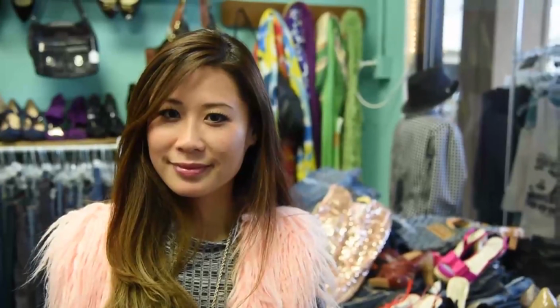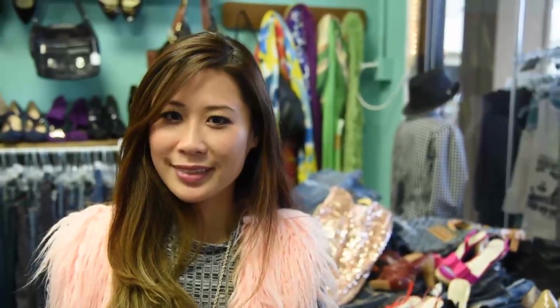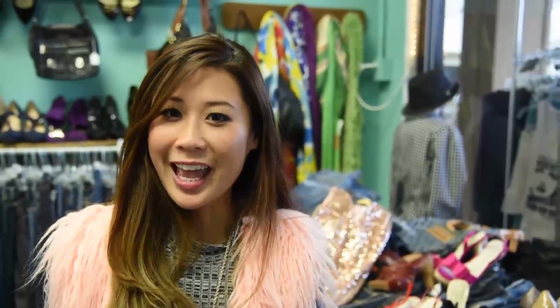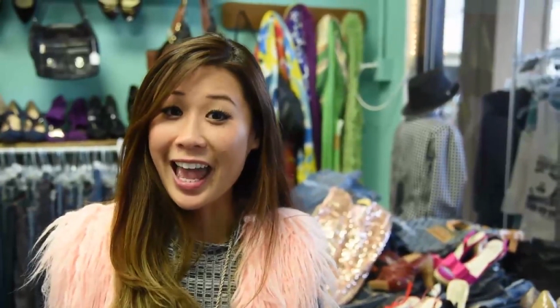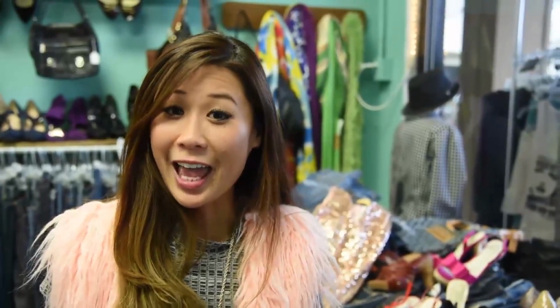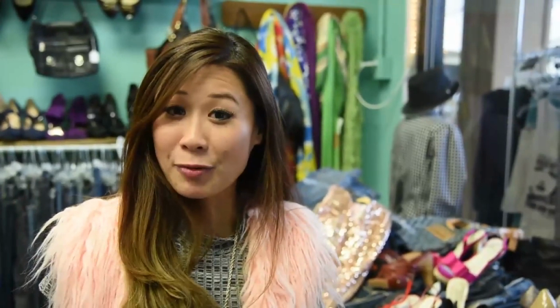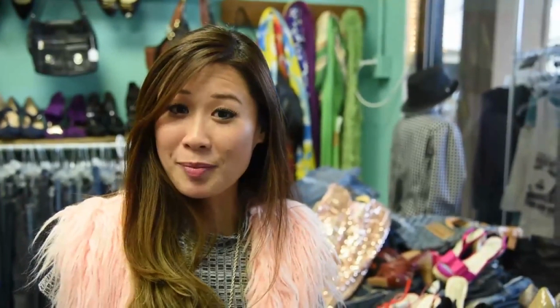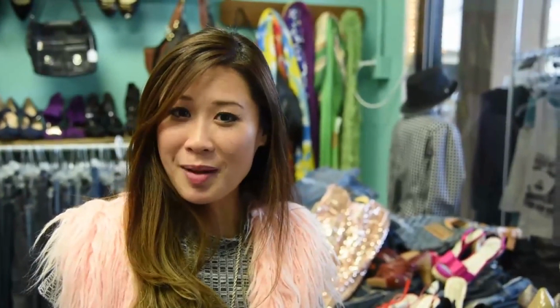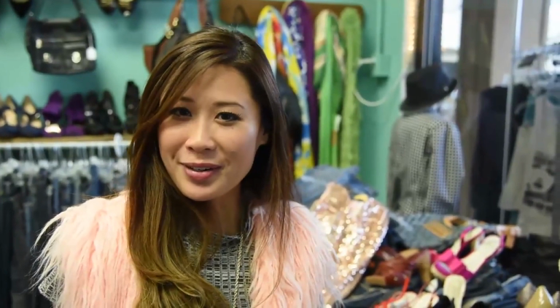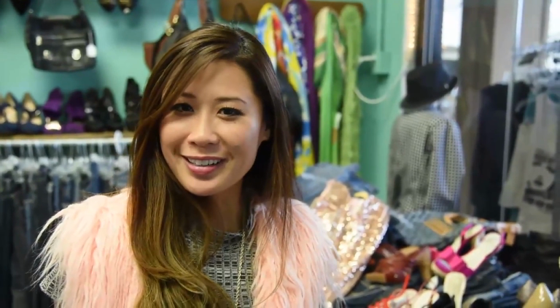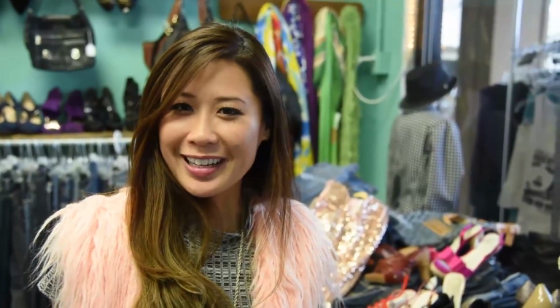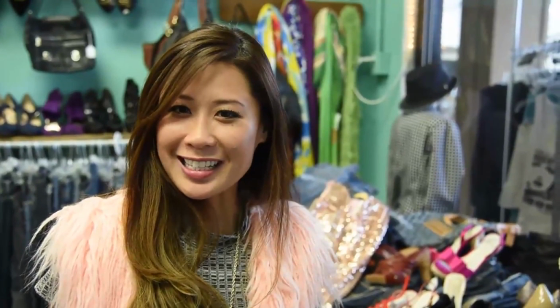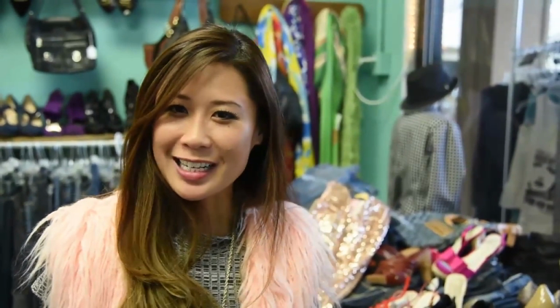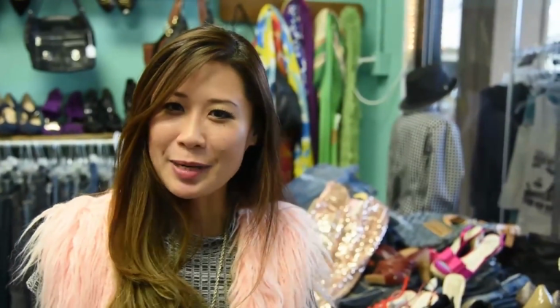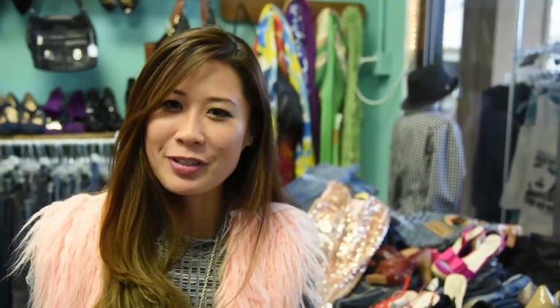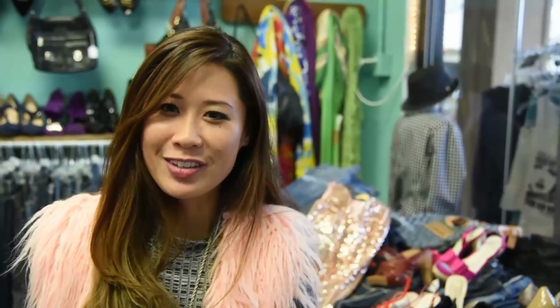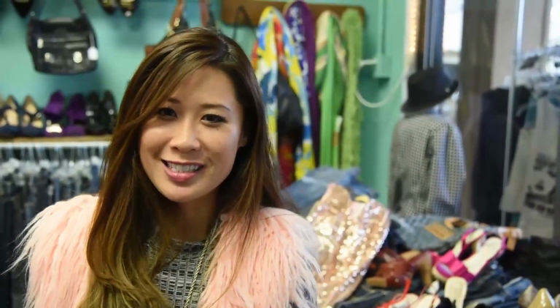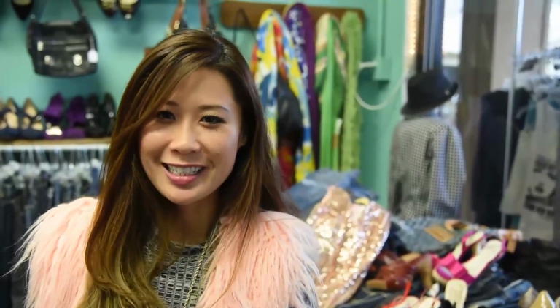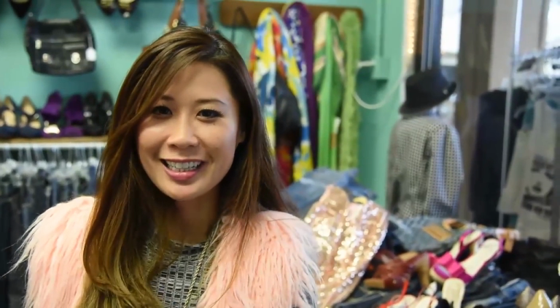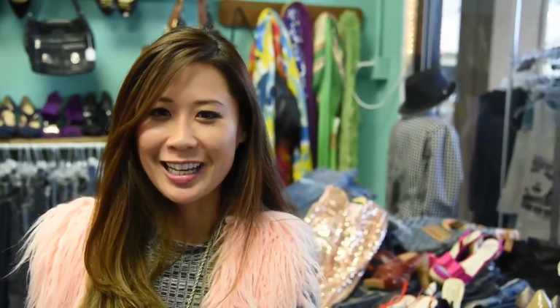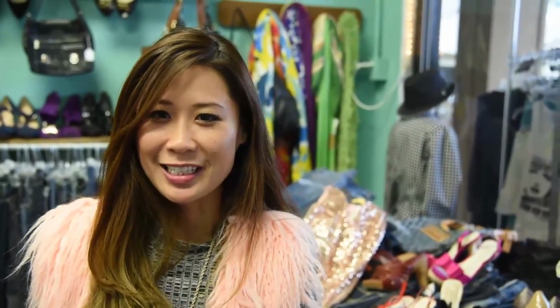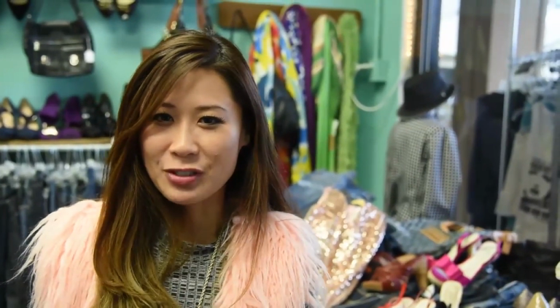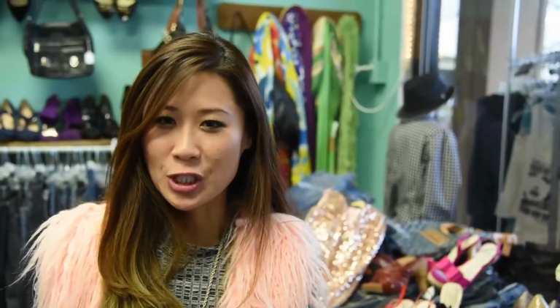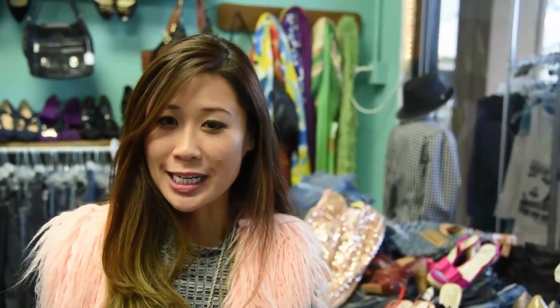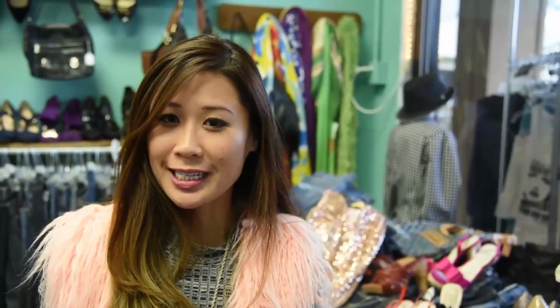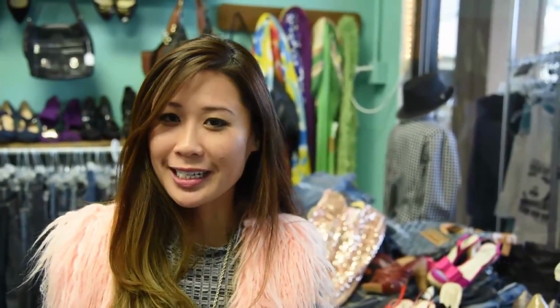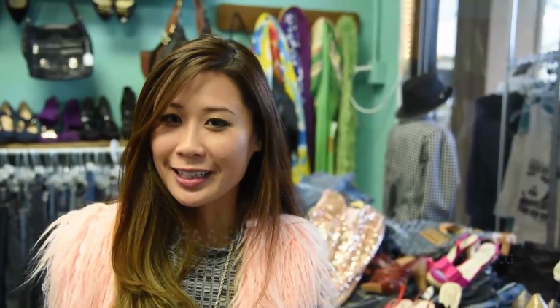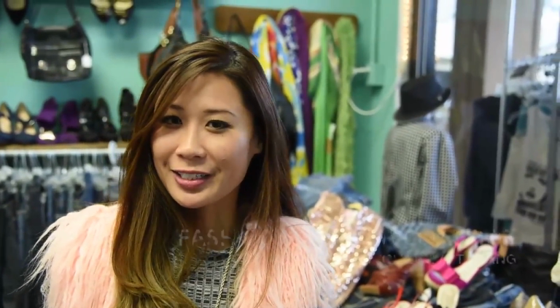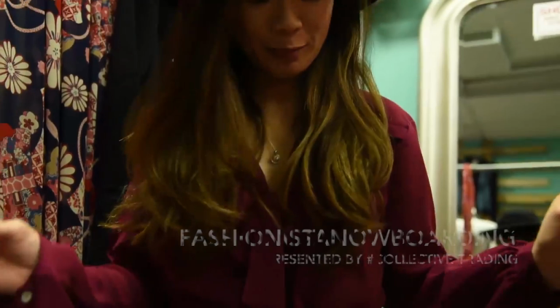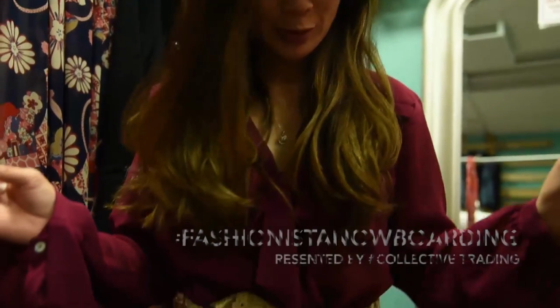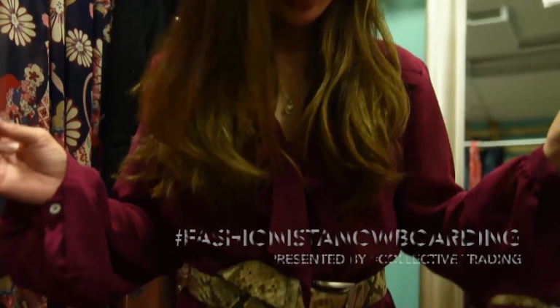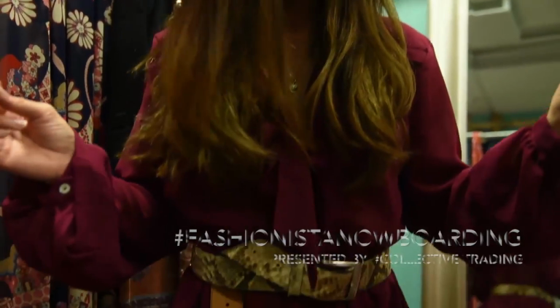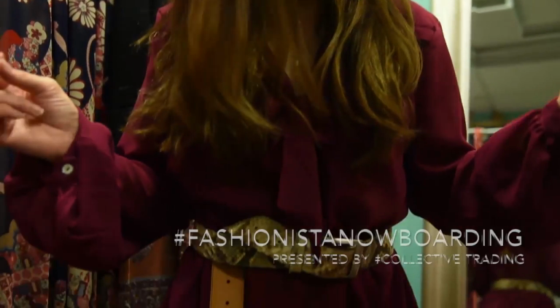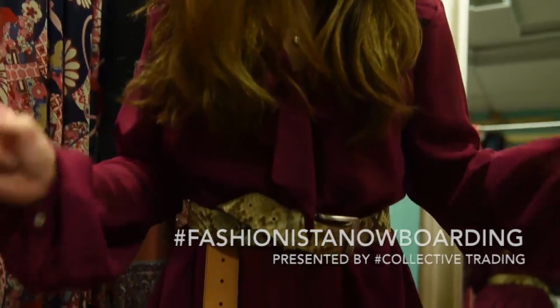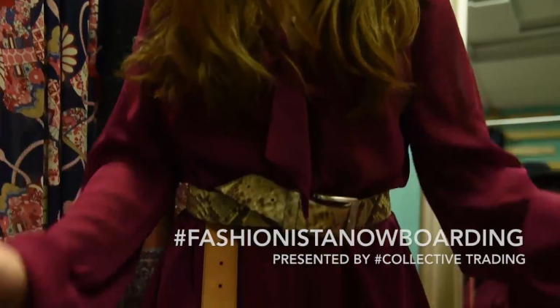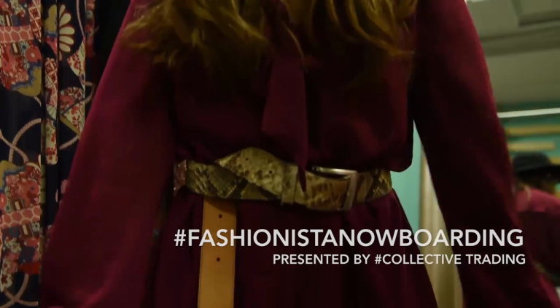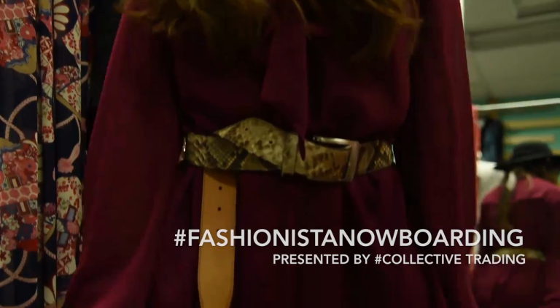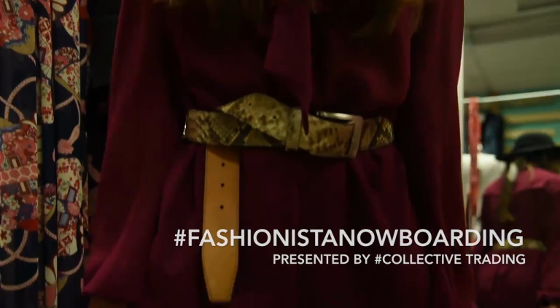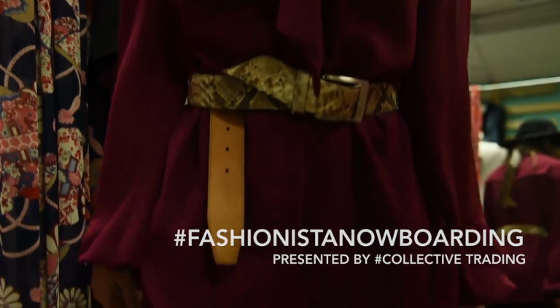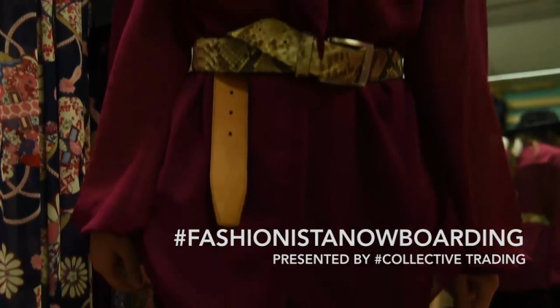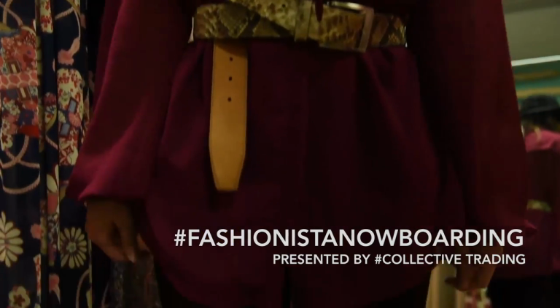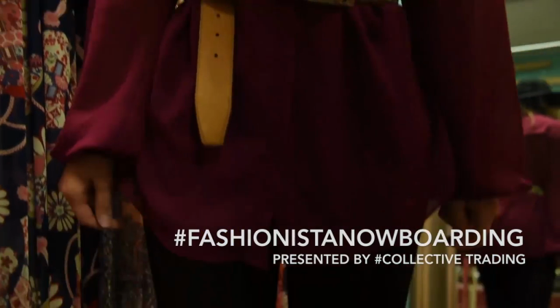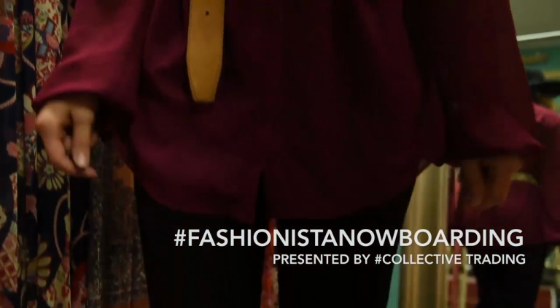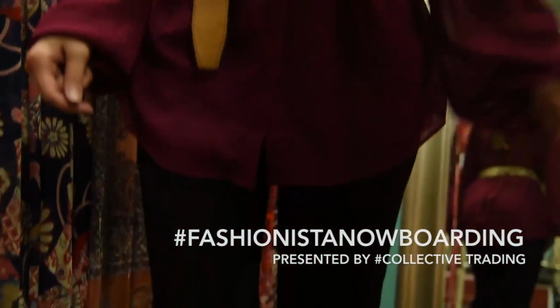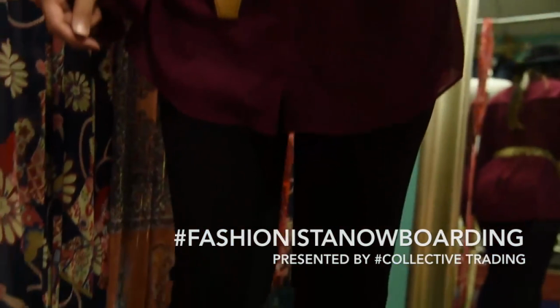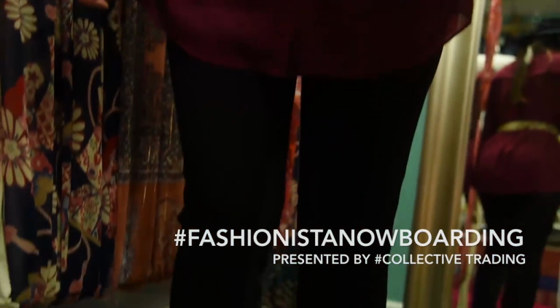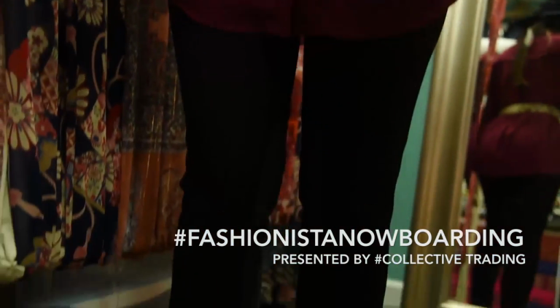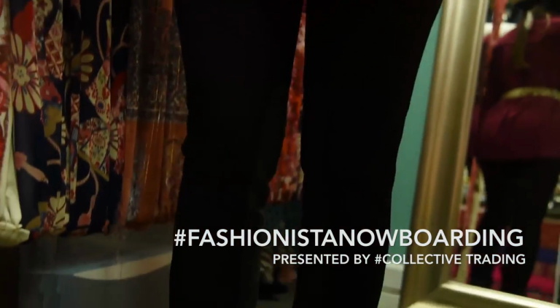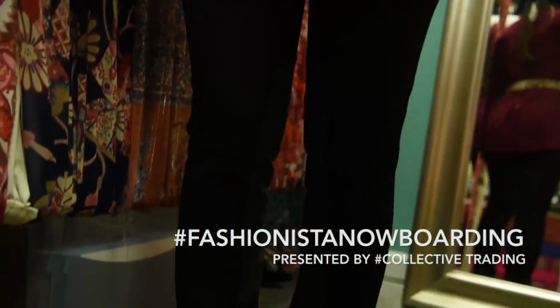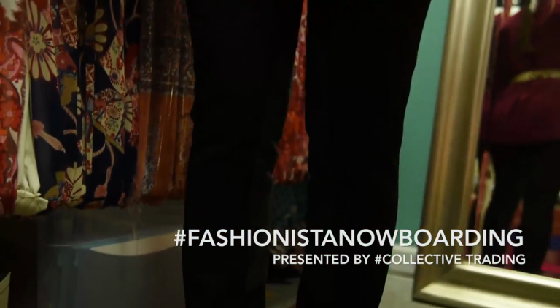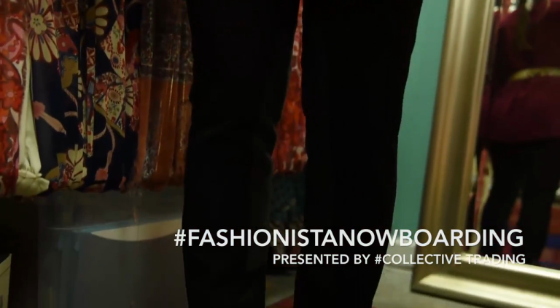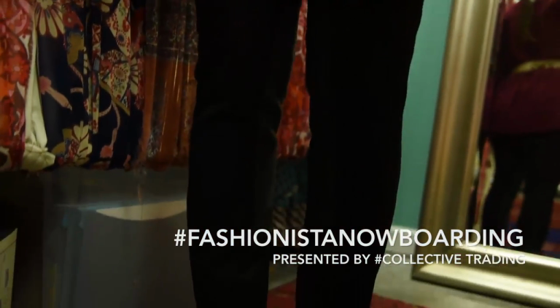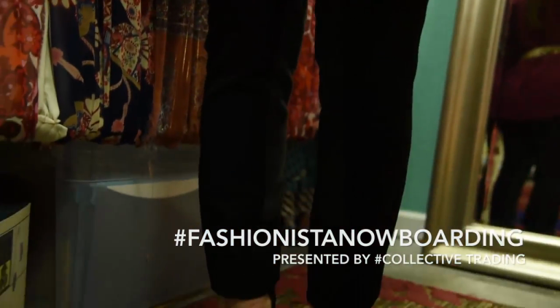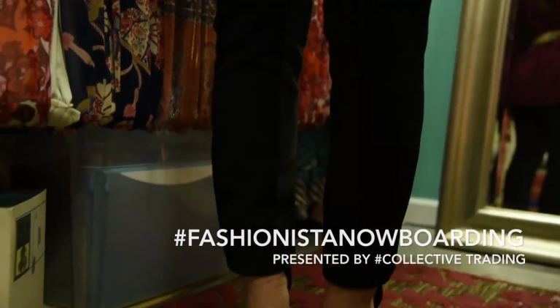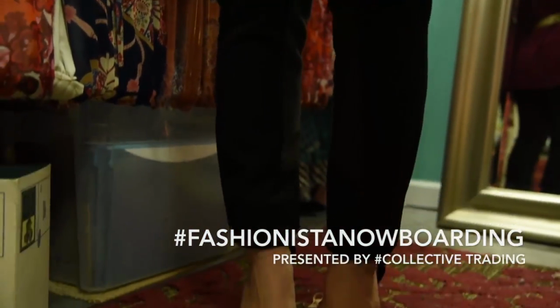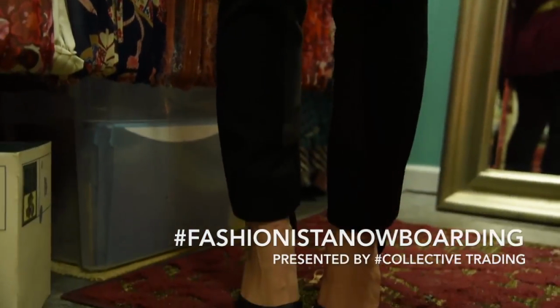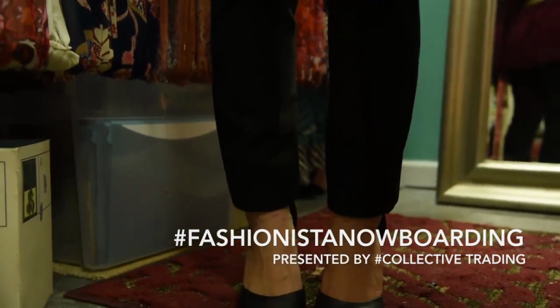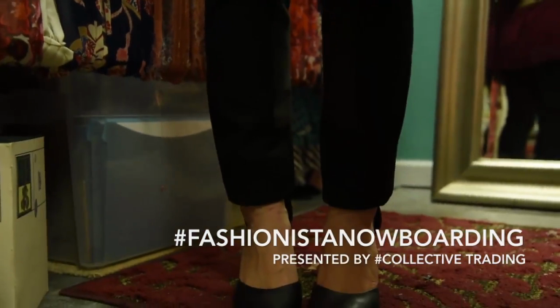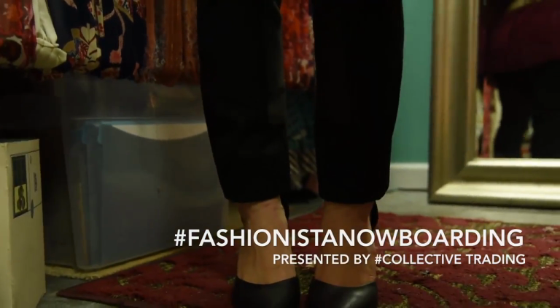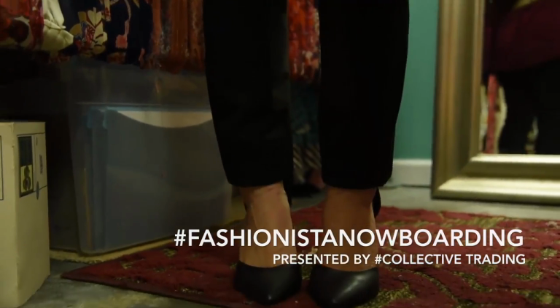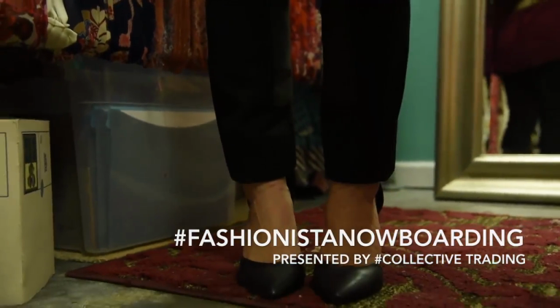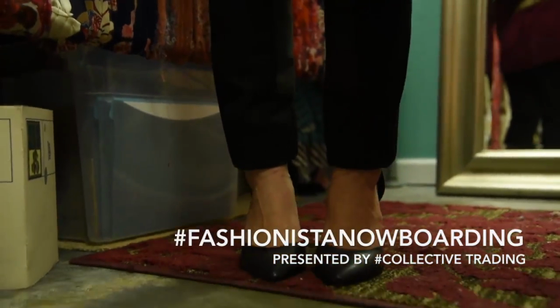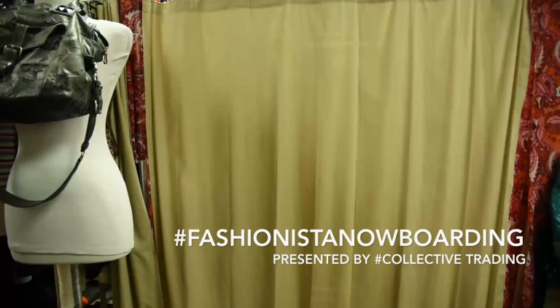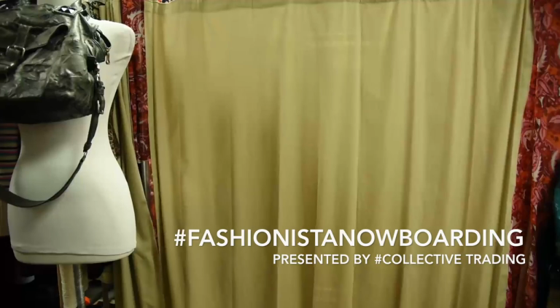And remember, next time you visit Collective Trading in Laguna Niguel, mention Fashionista Now Boarding for 15% off.